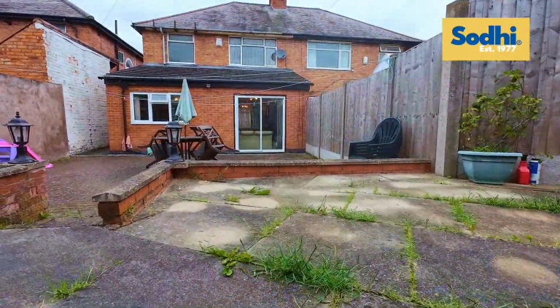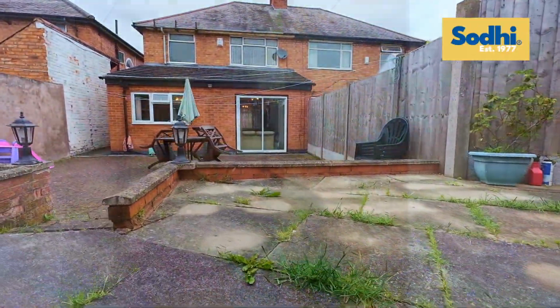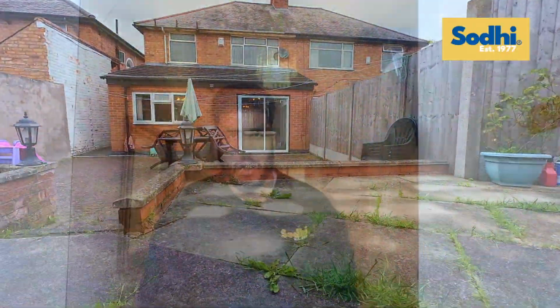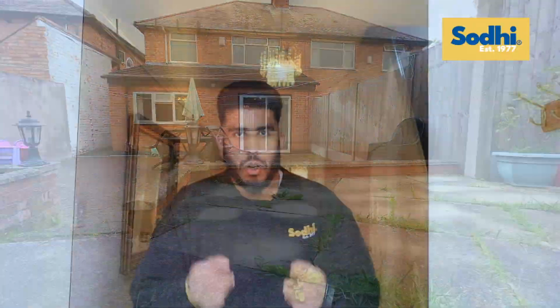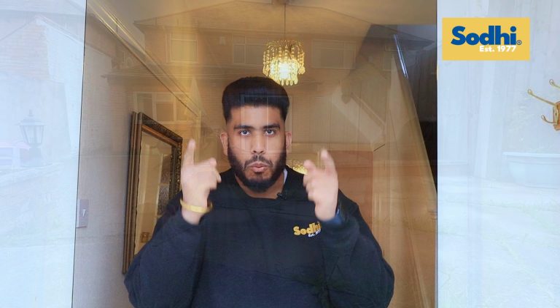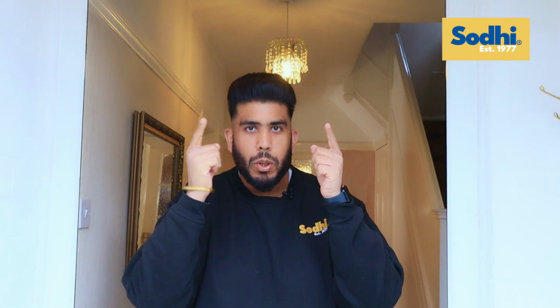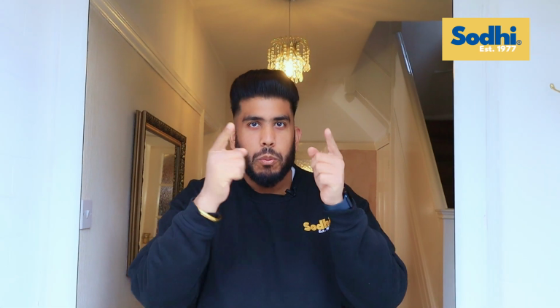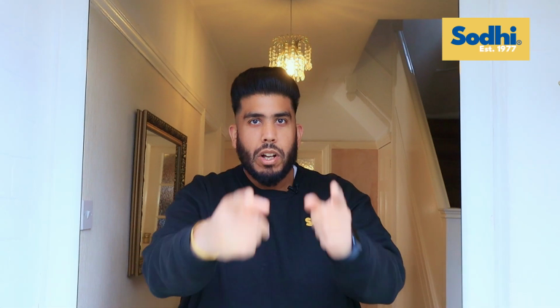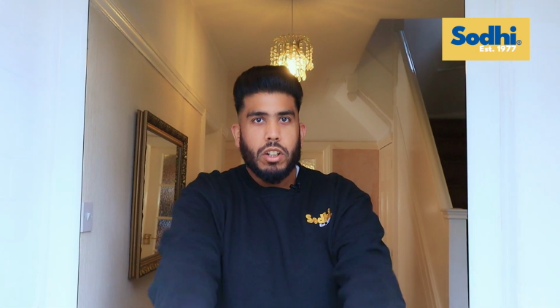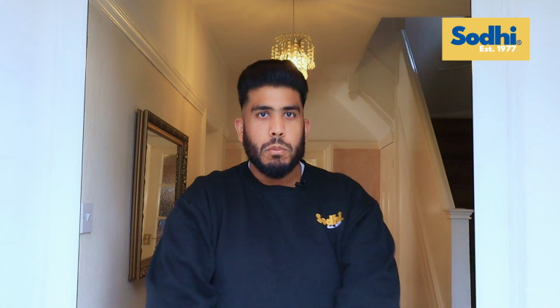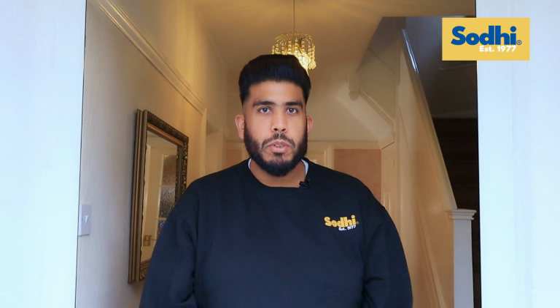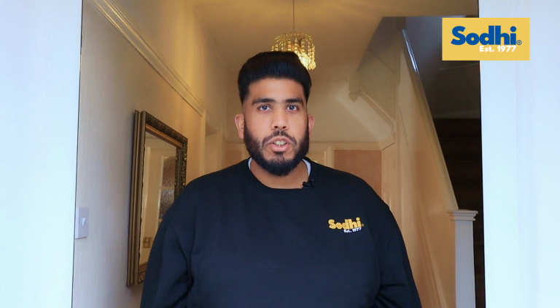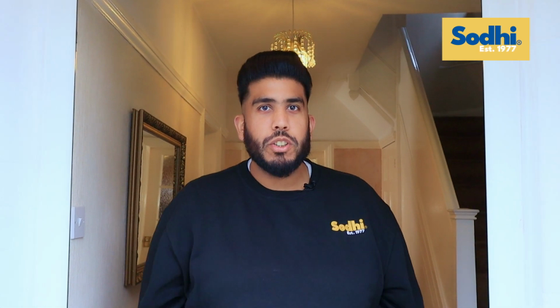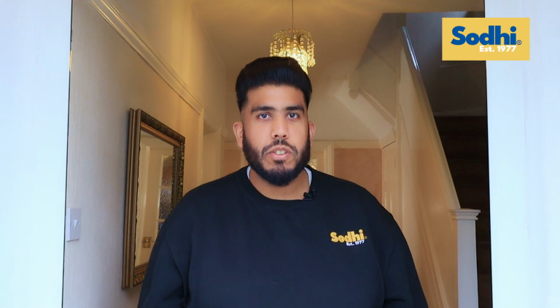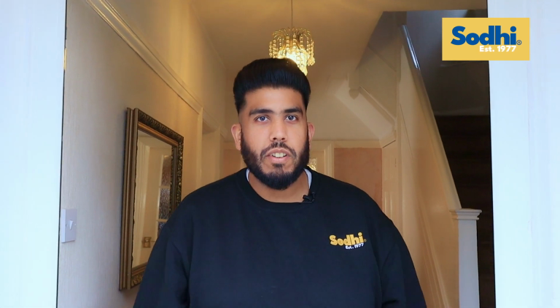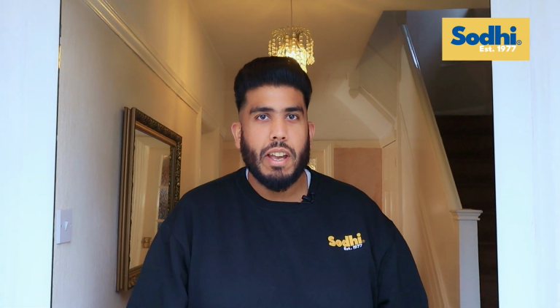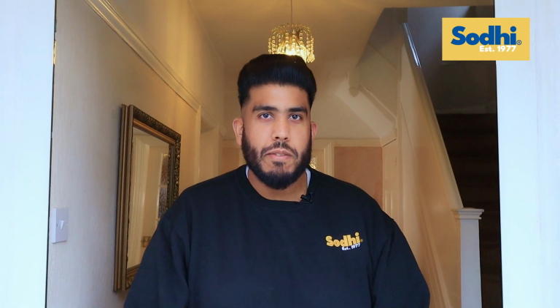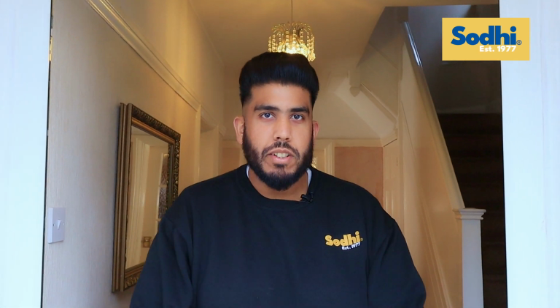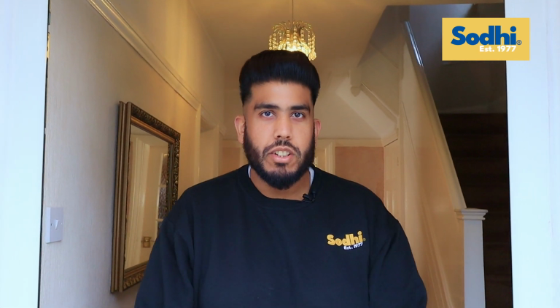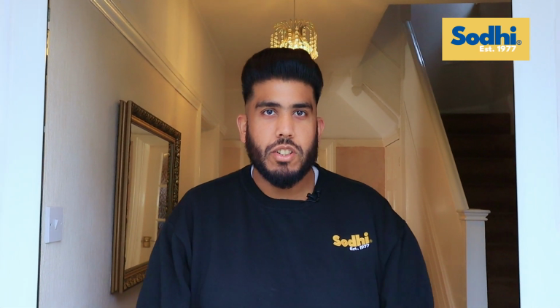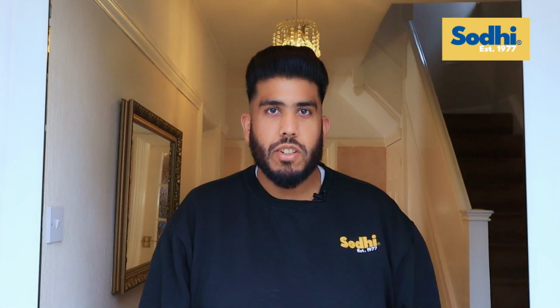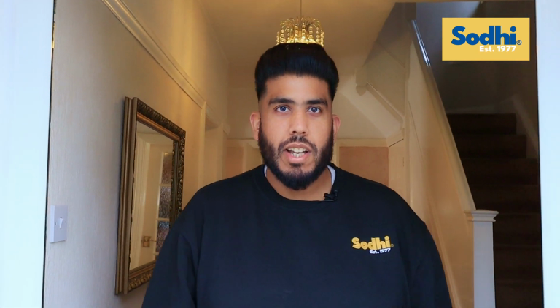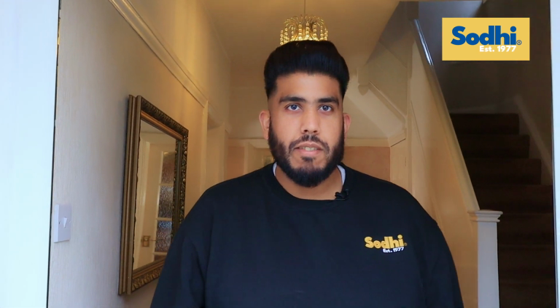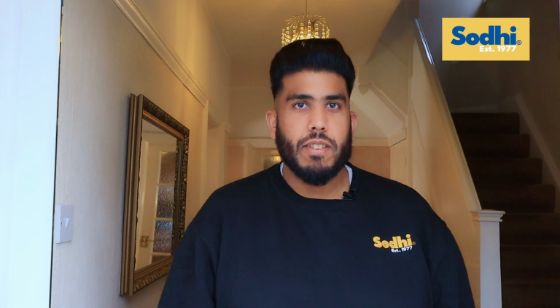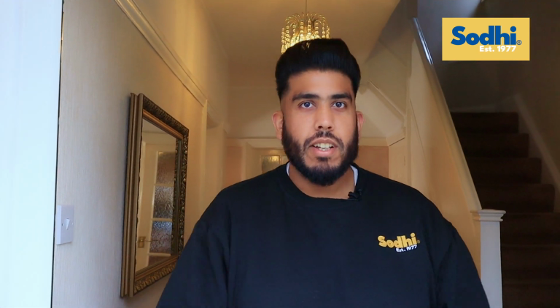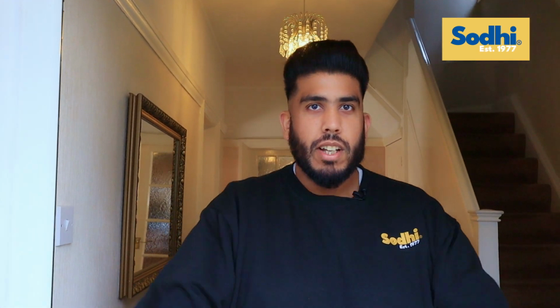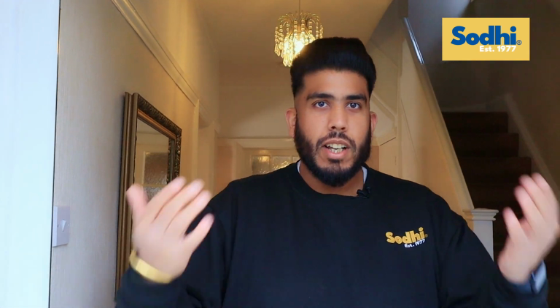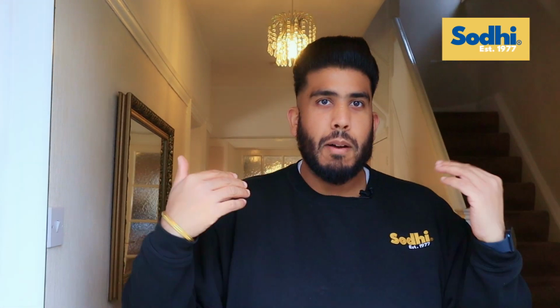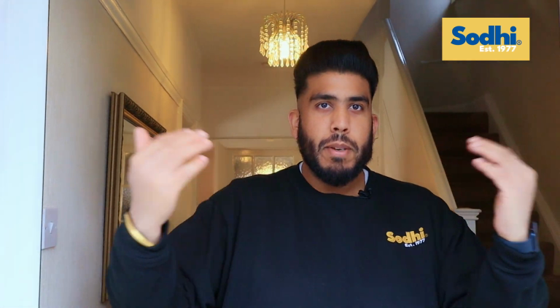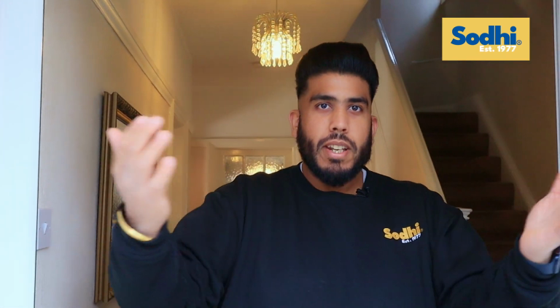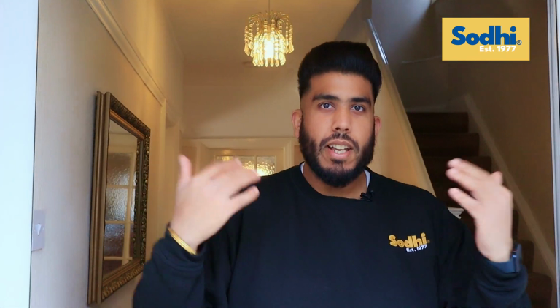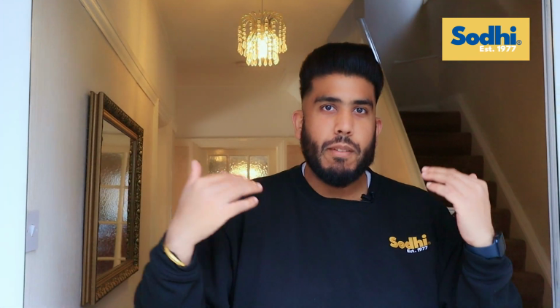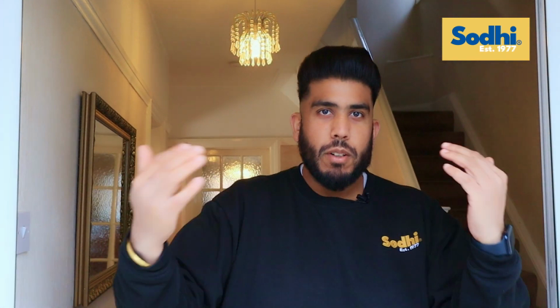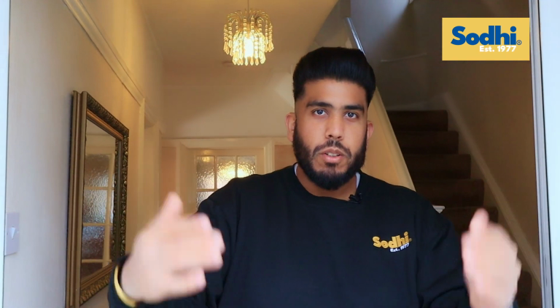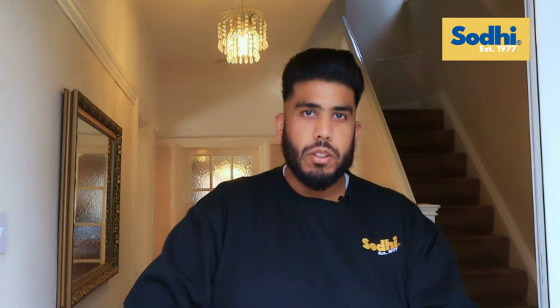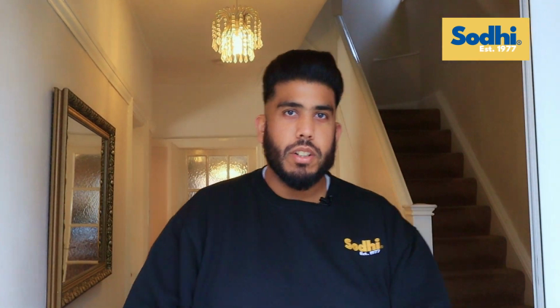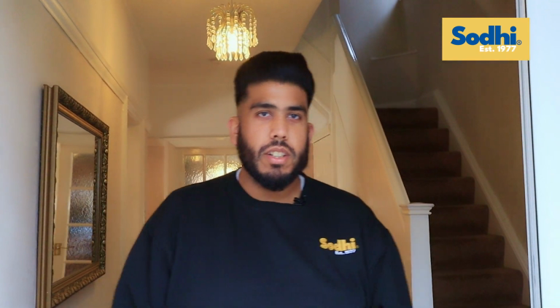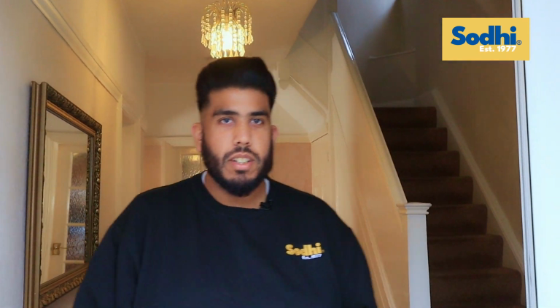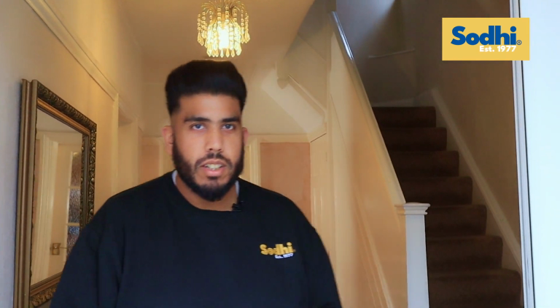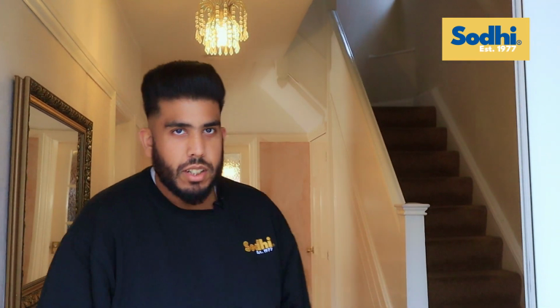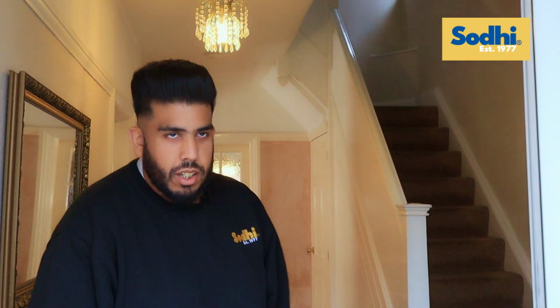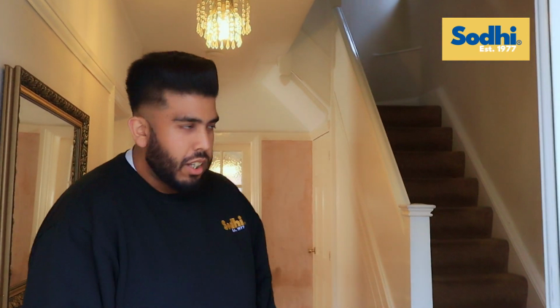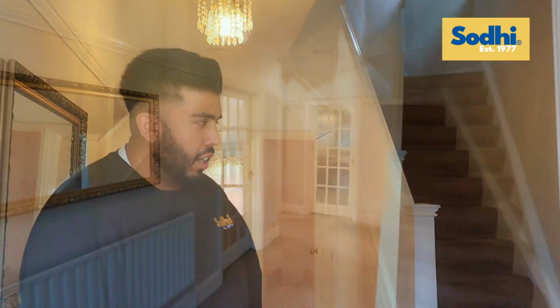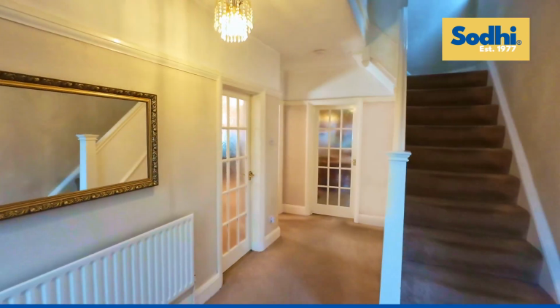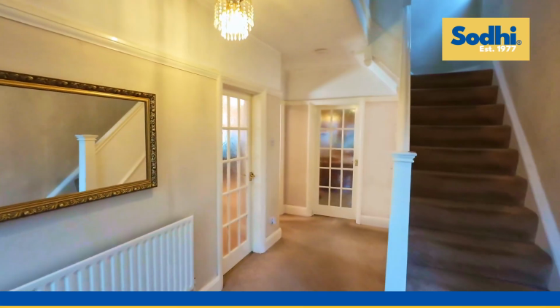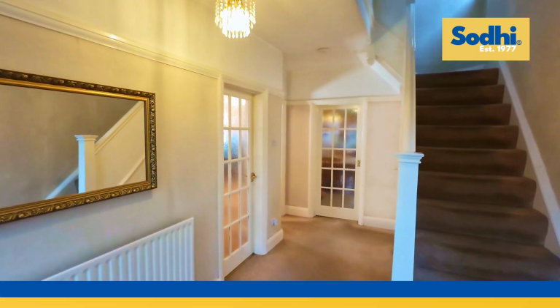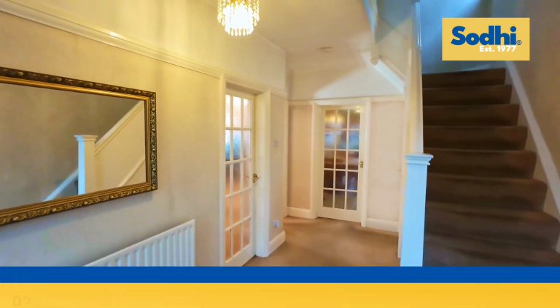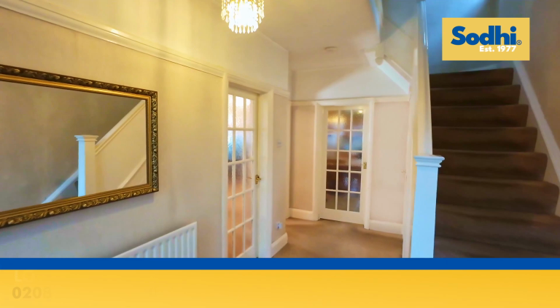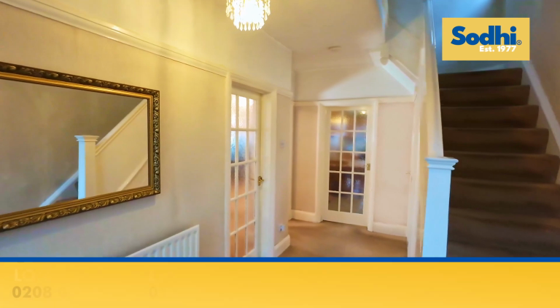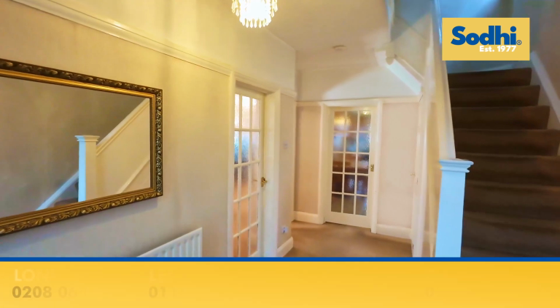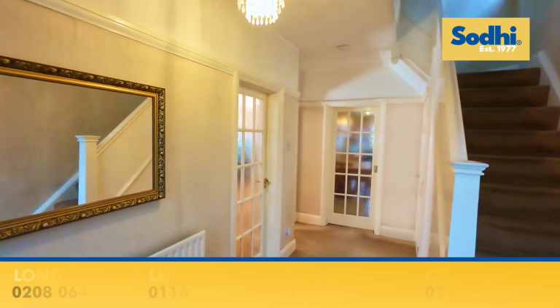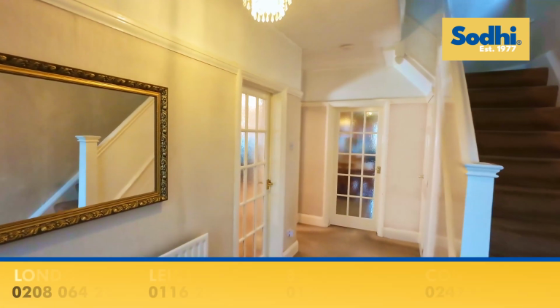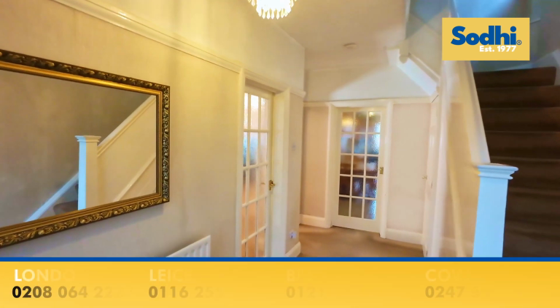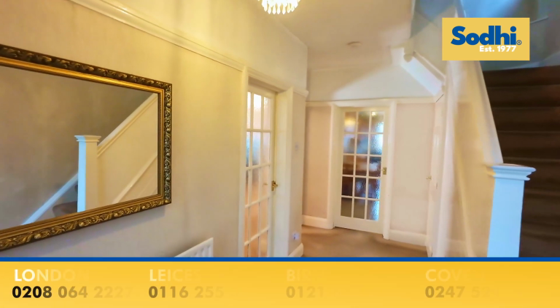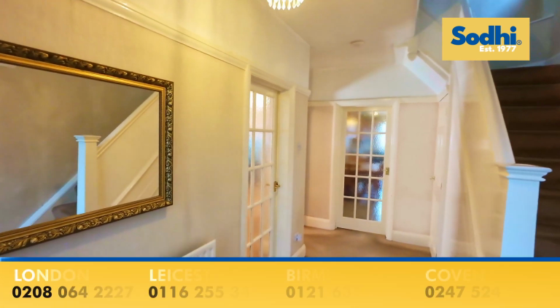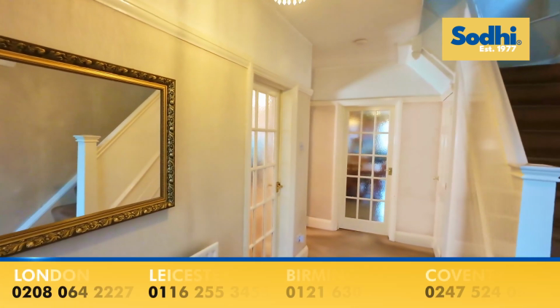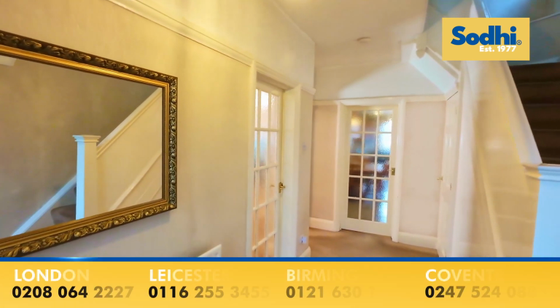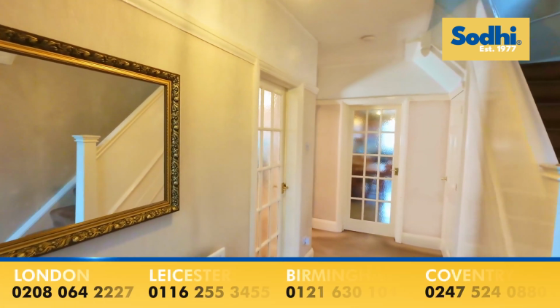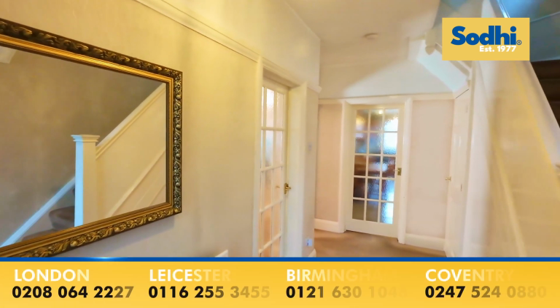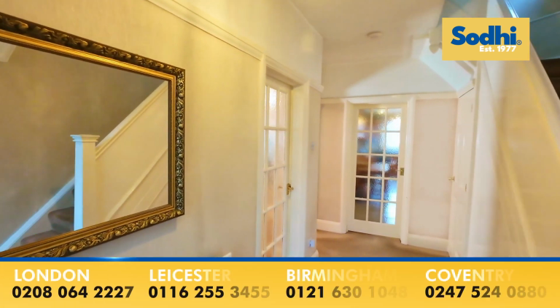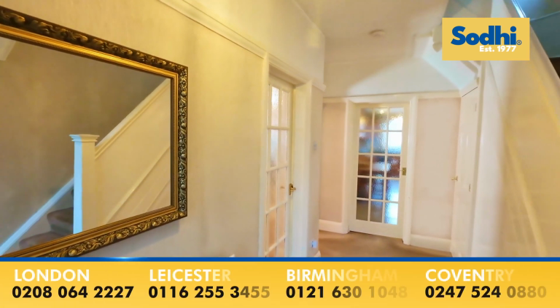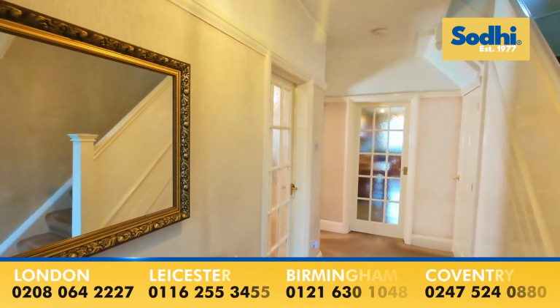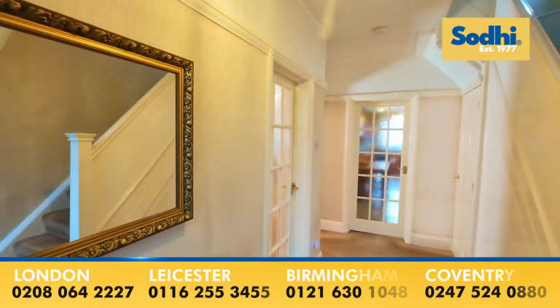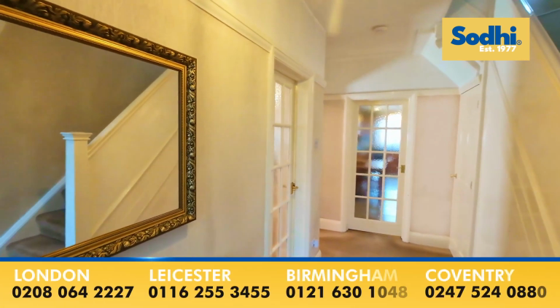We welcome you to Everton Drive. Come in, have a look. This wide entrance hall.